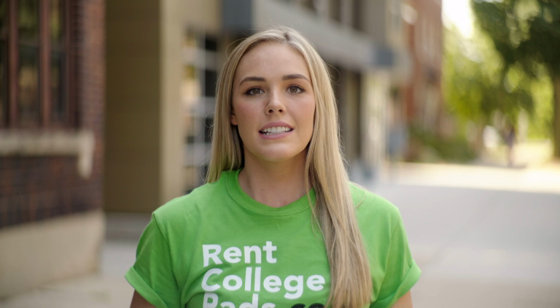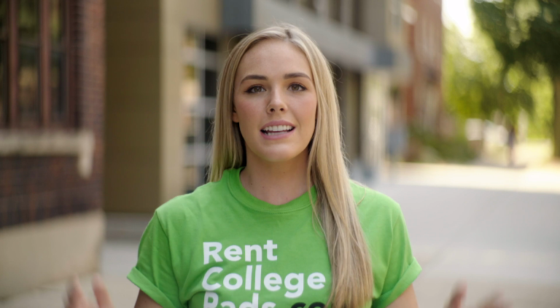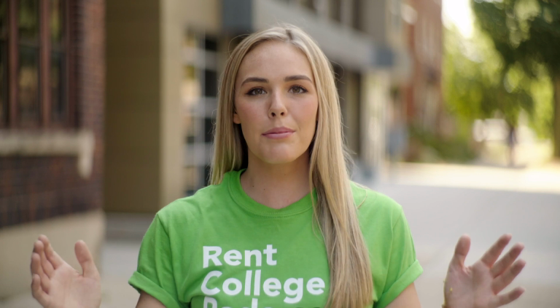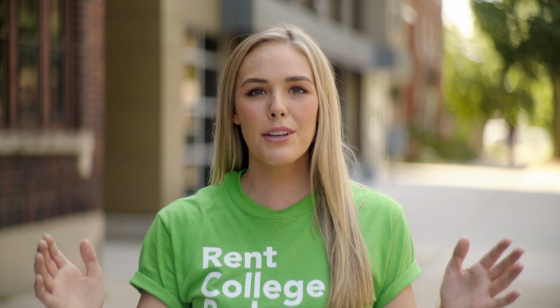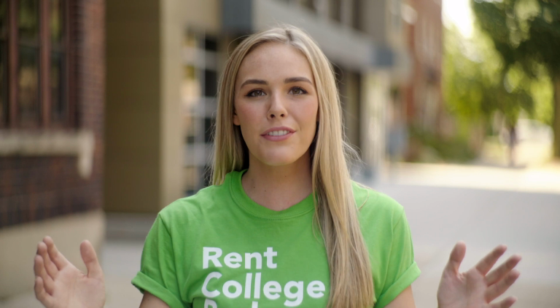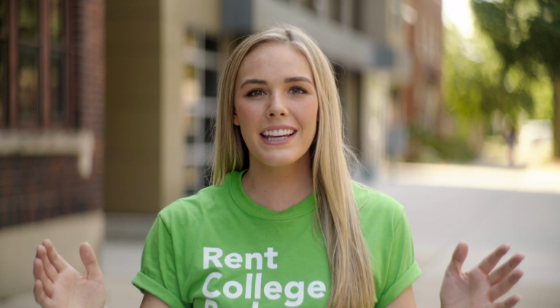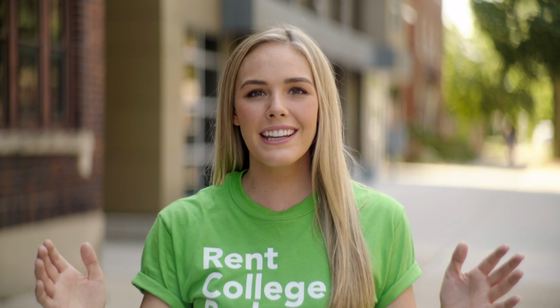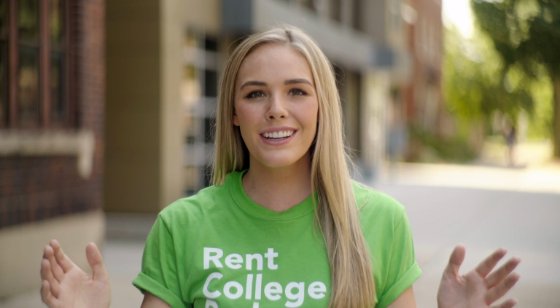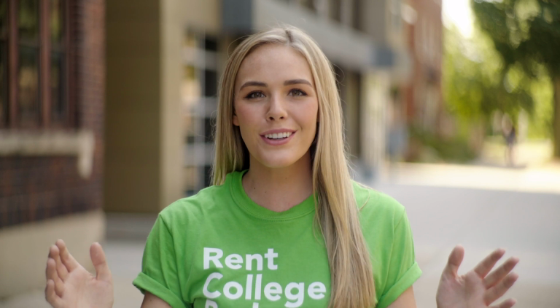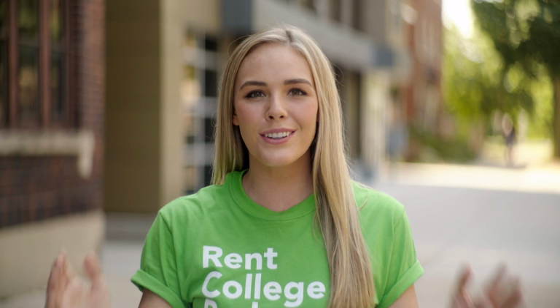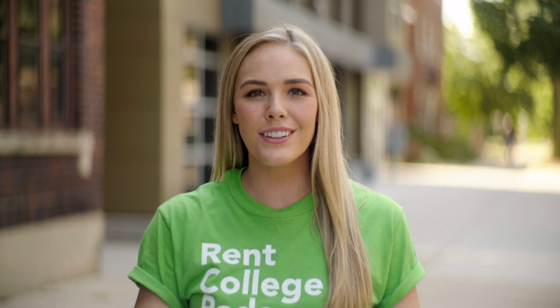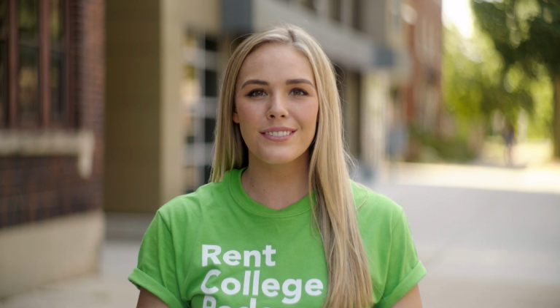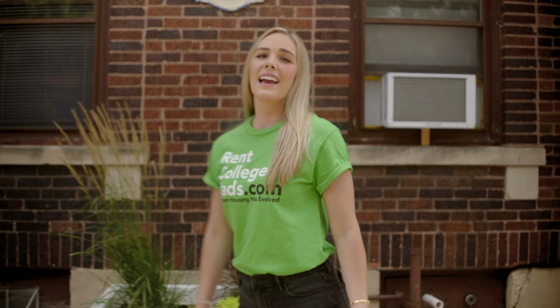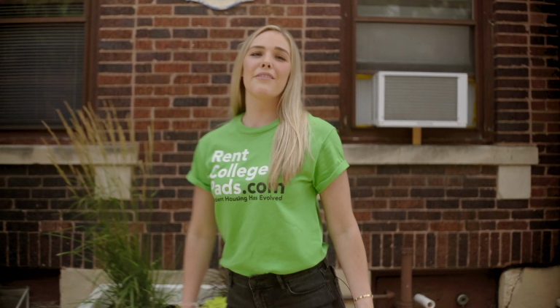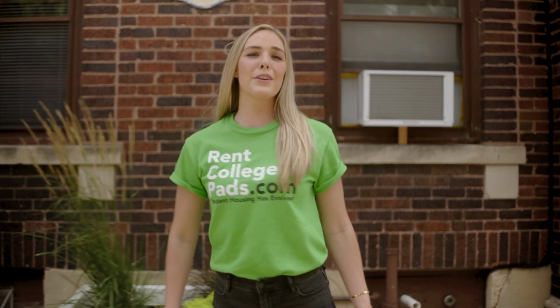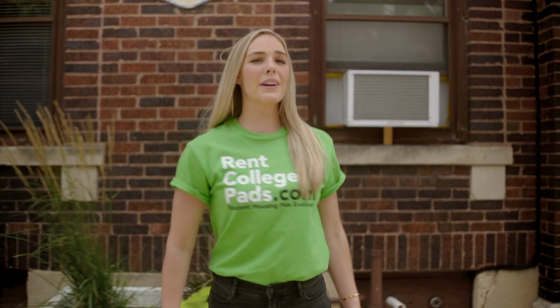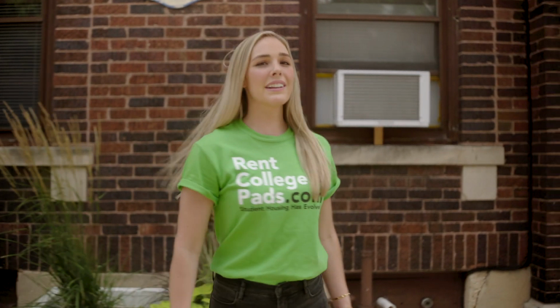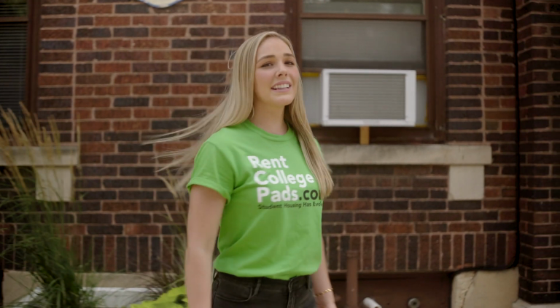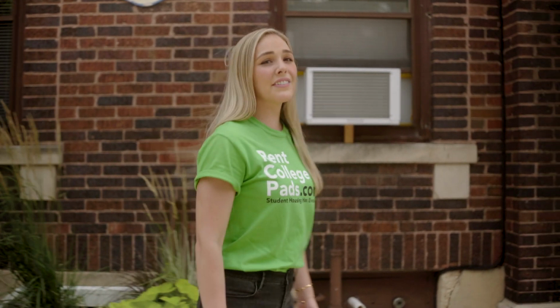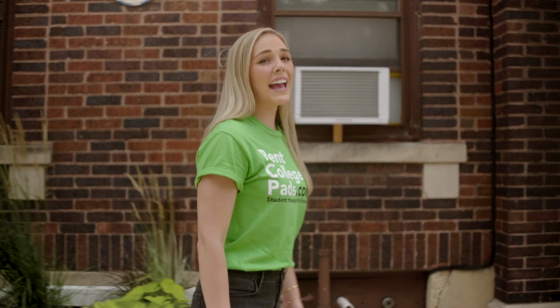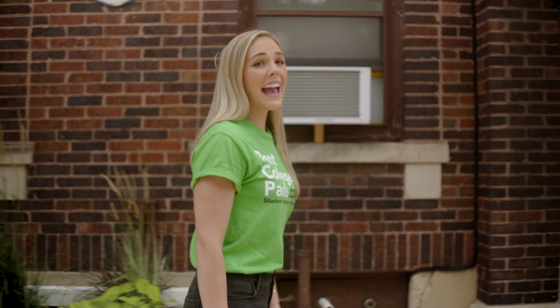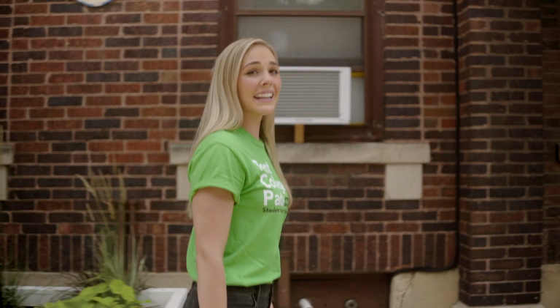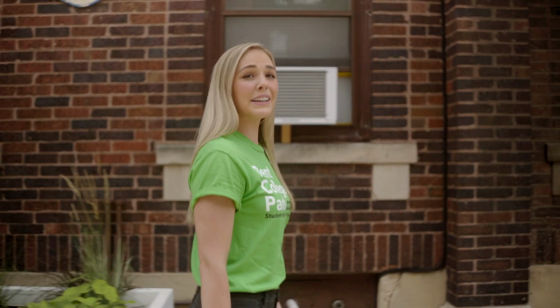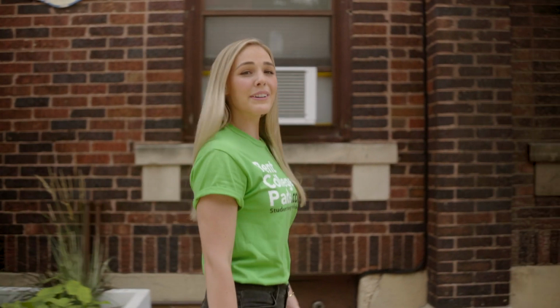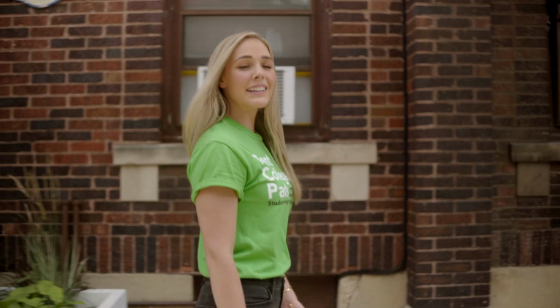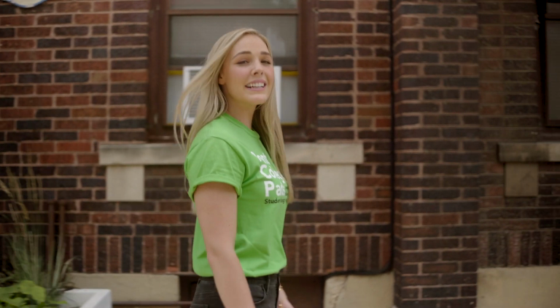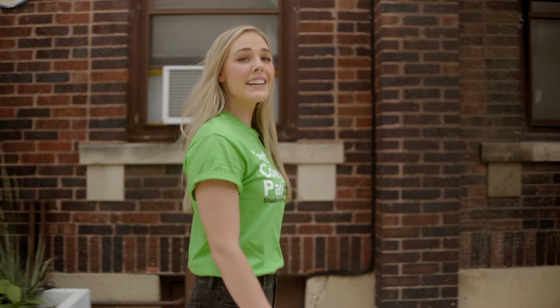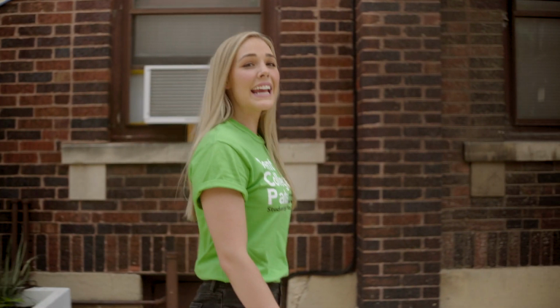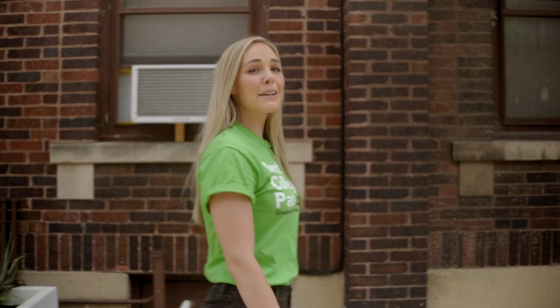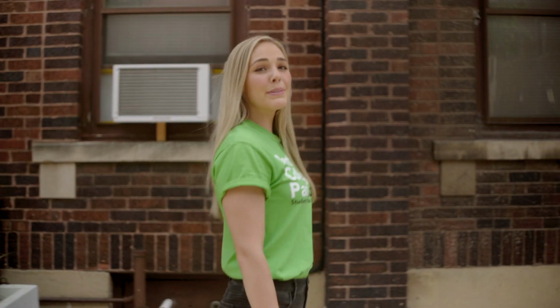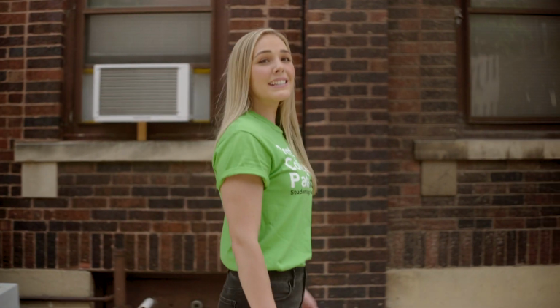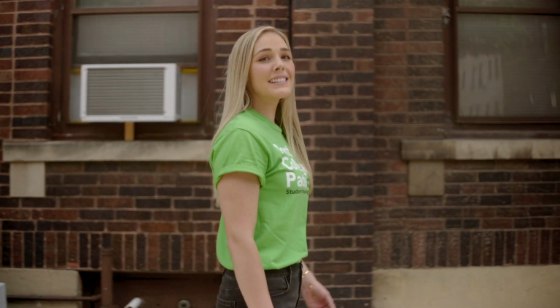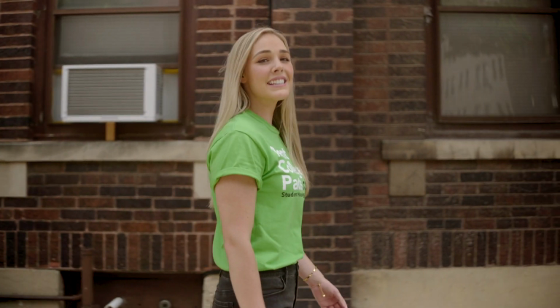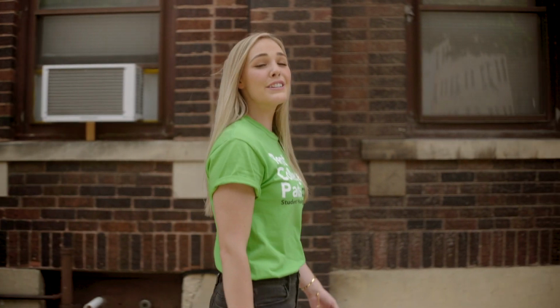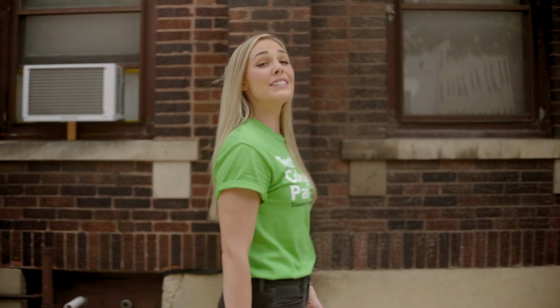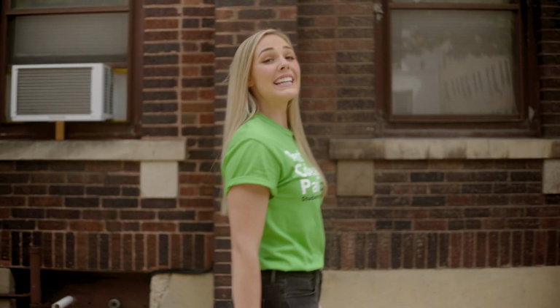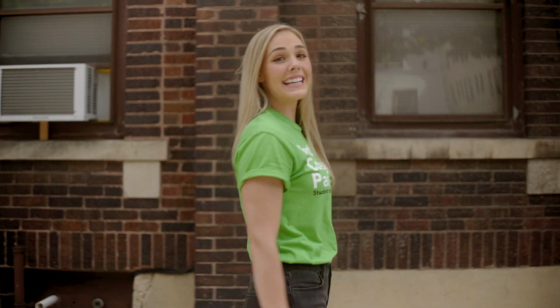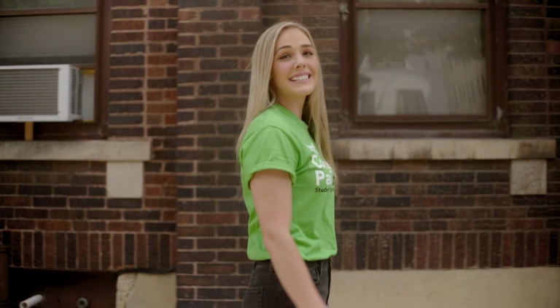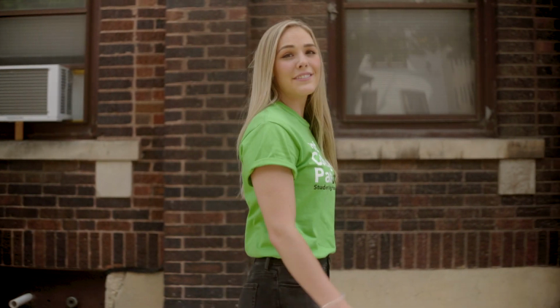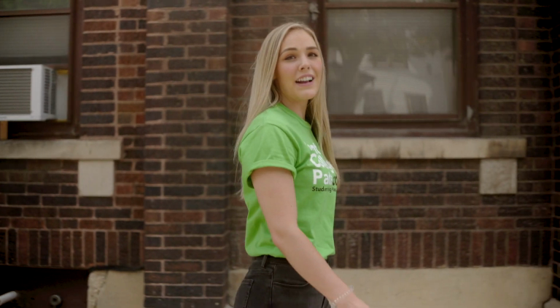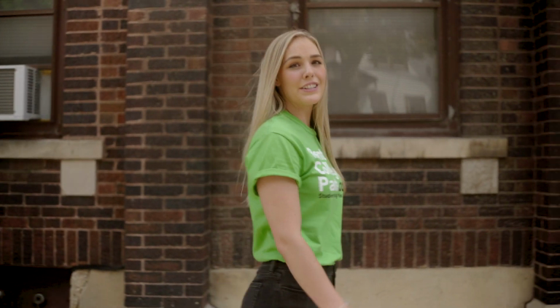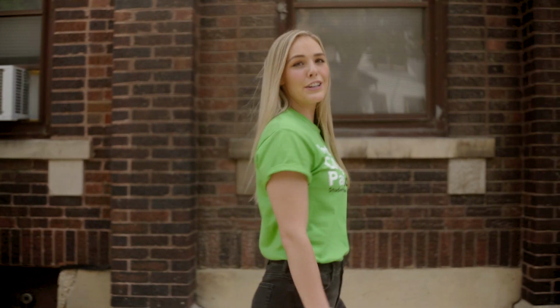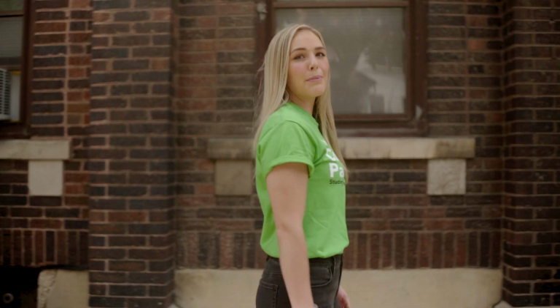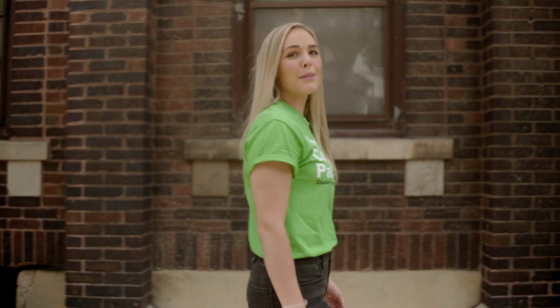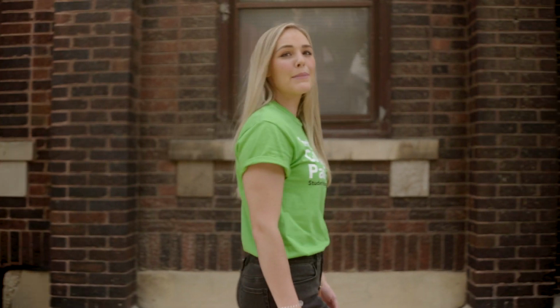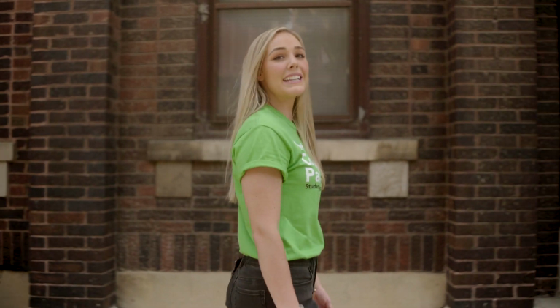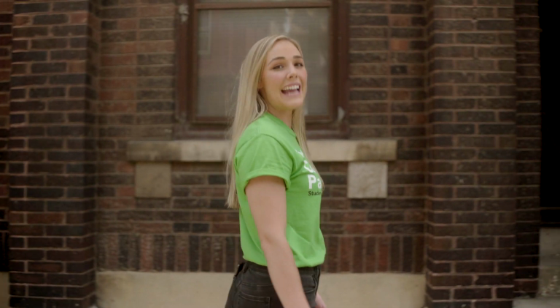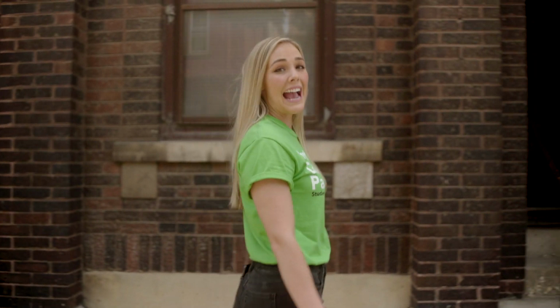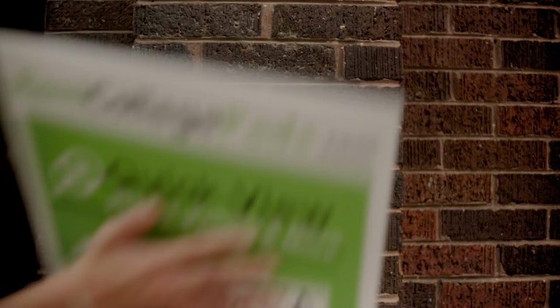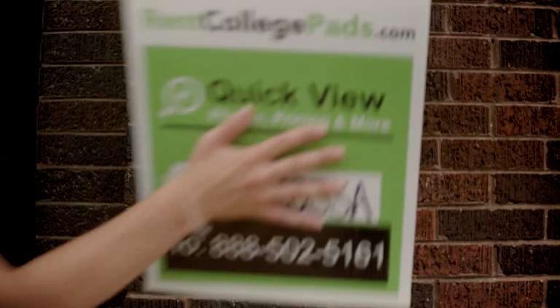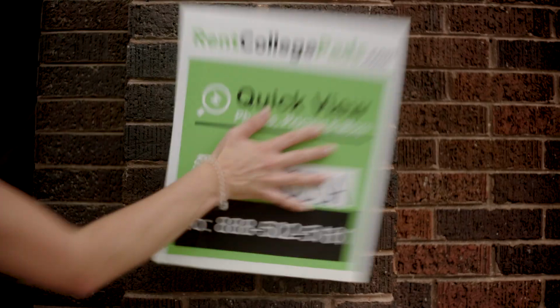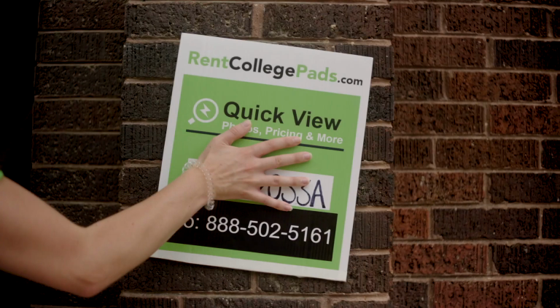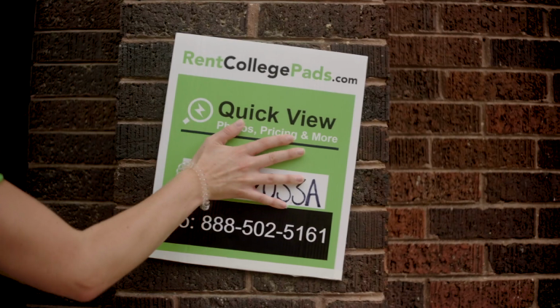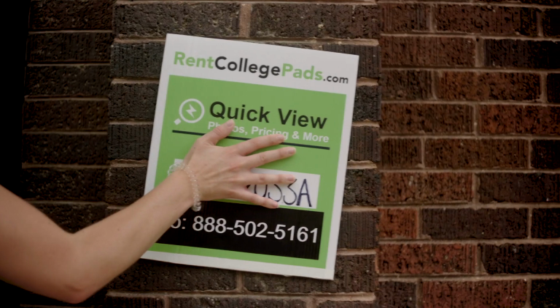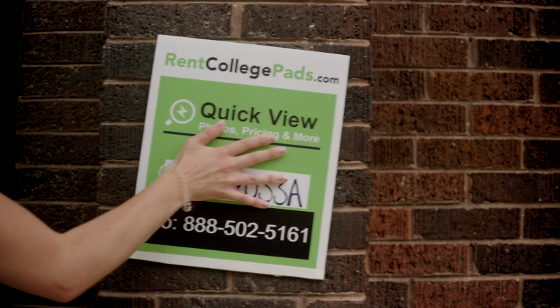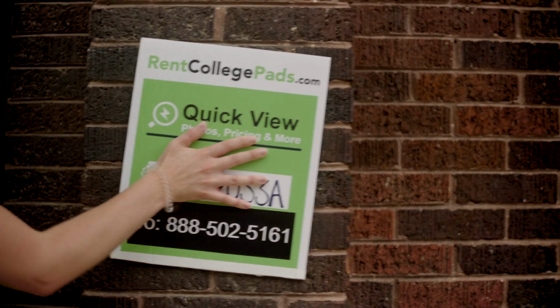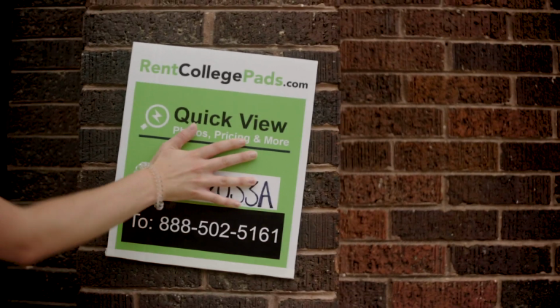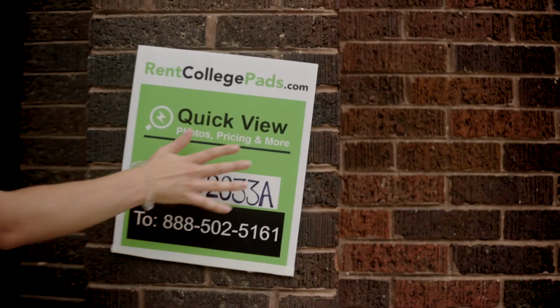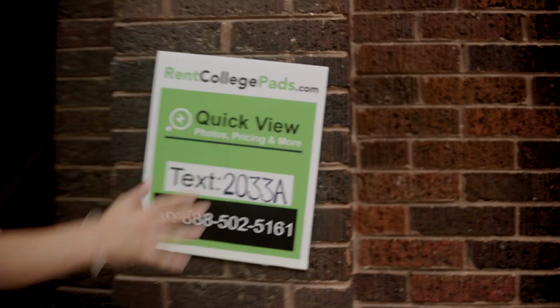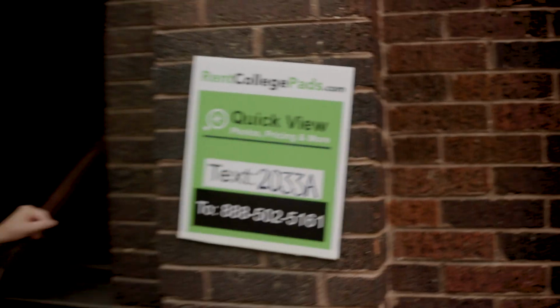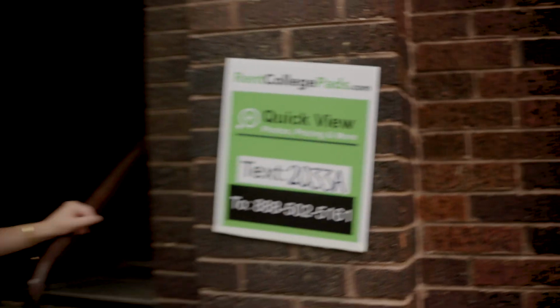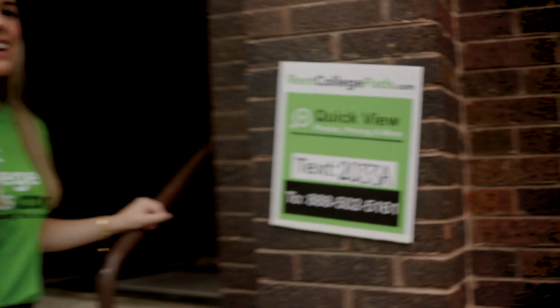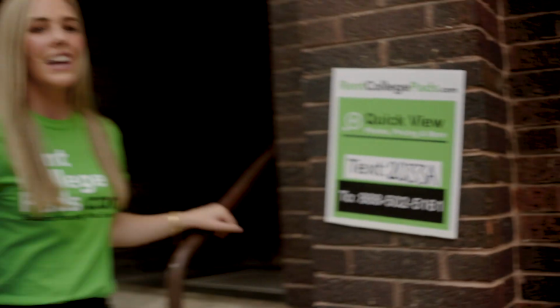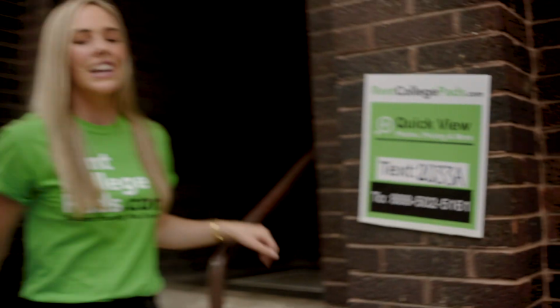WVU! If you want to live anywhere near campus, you need to find your apartment now on rentcollegepads.com.